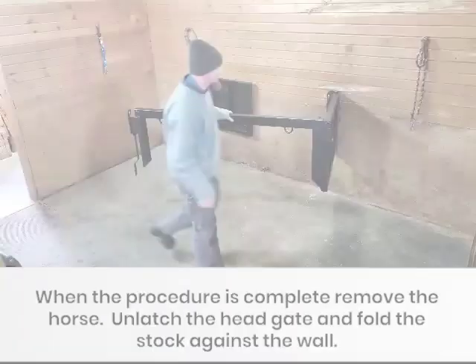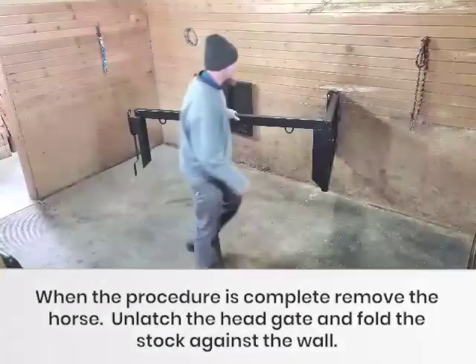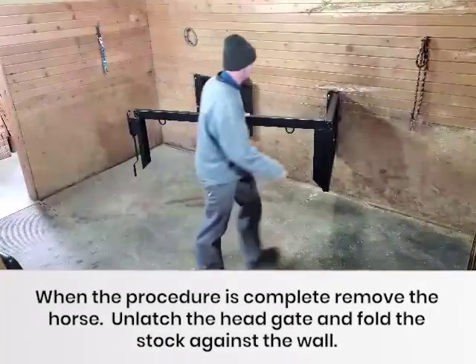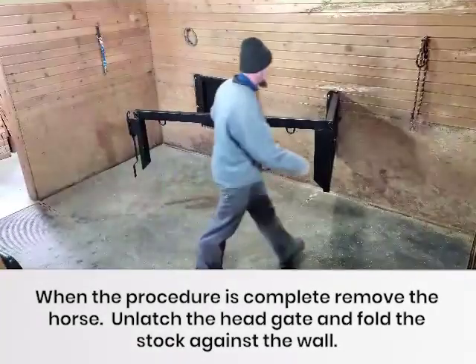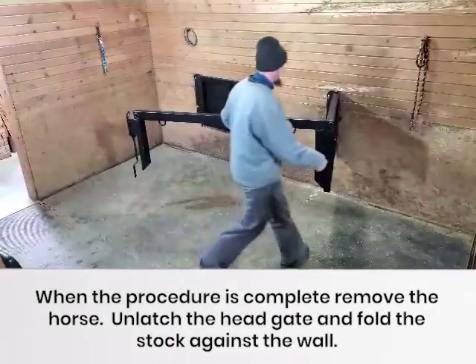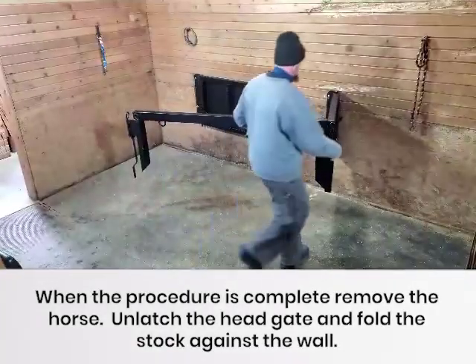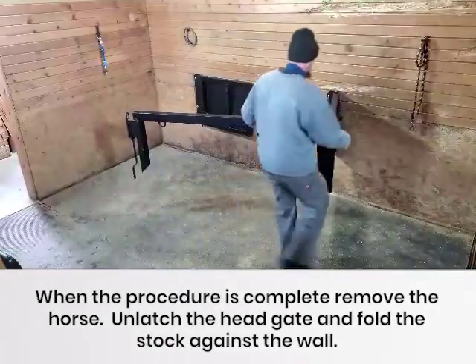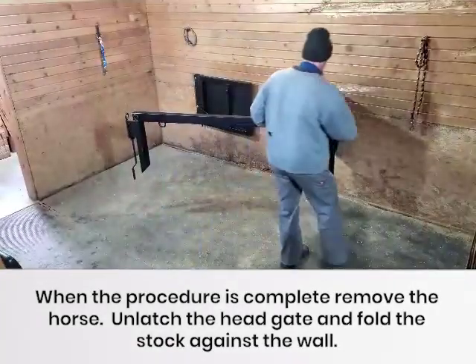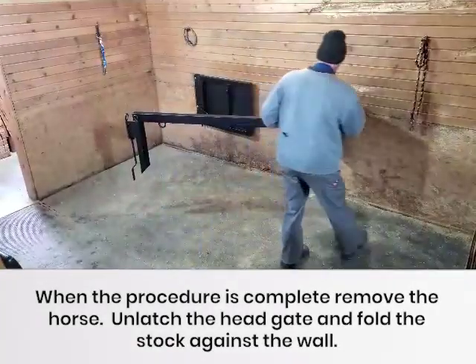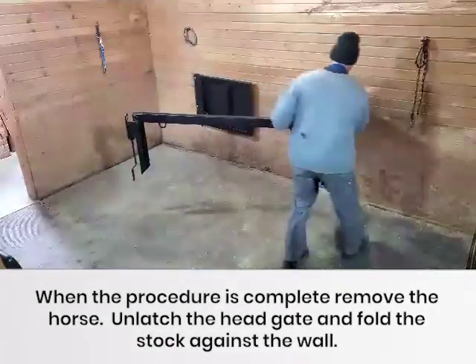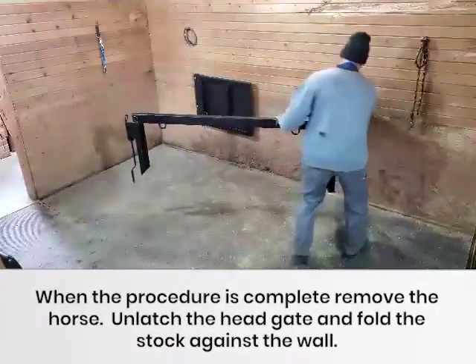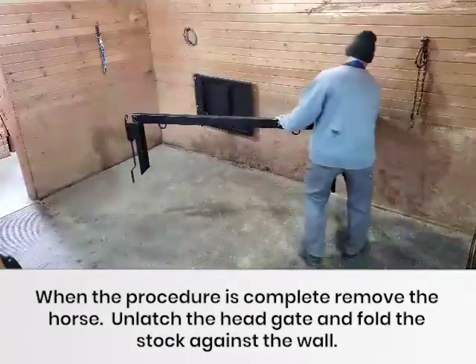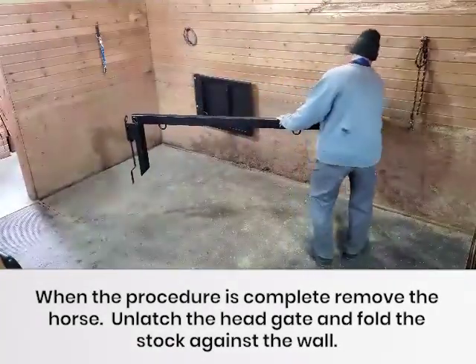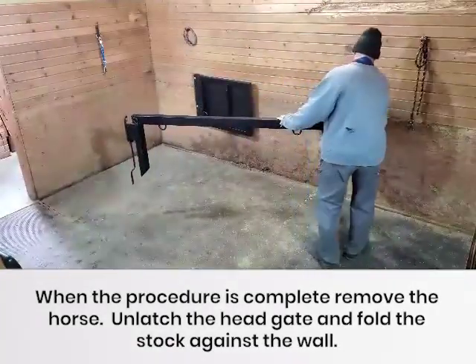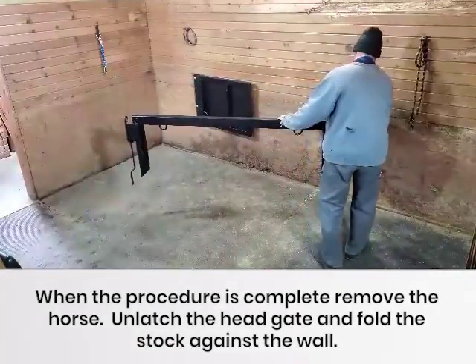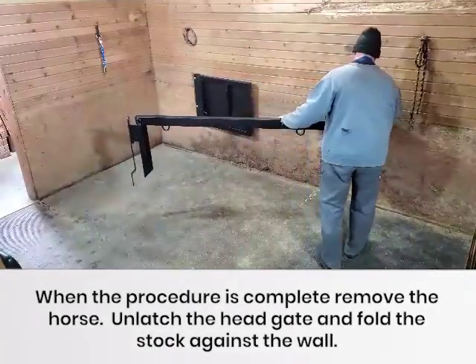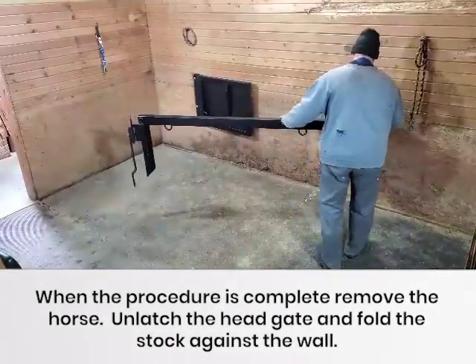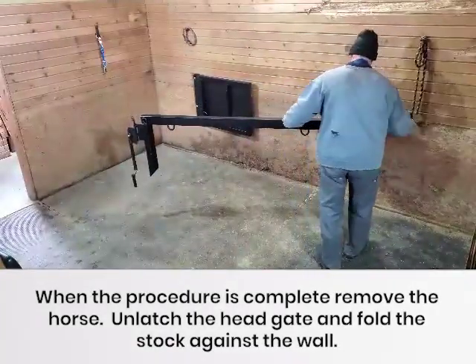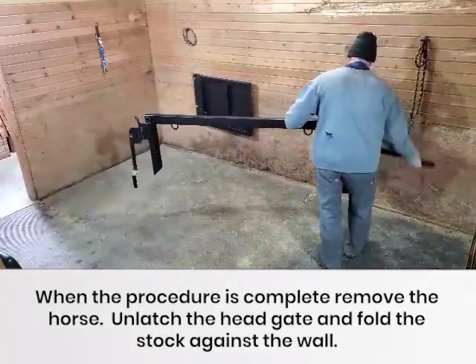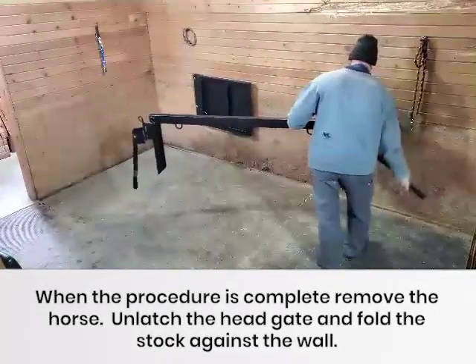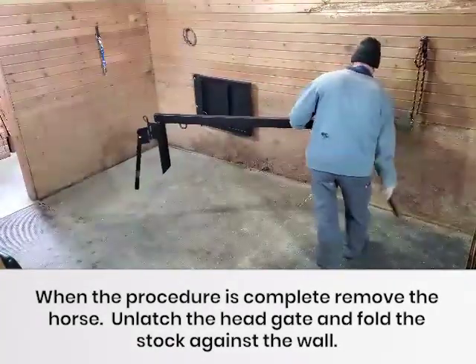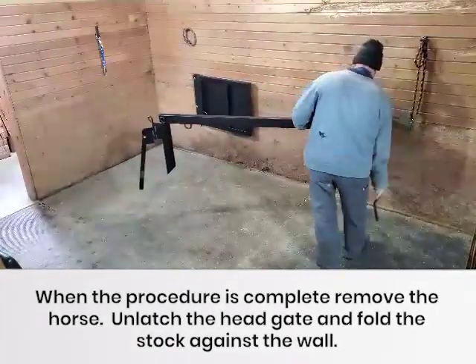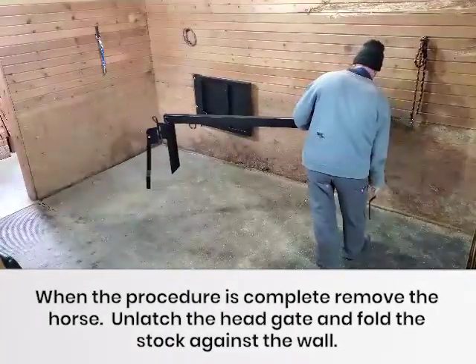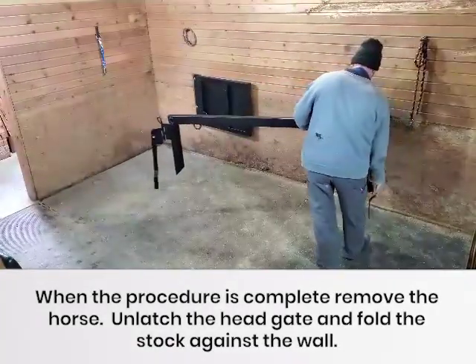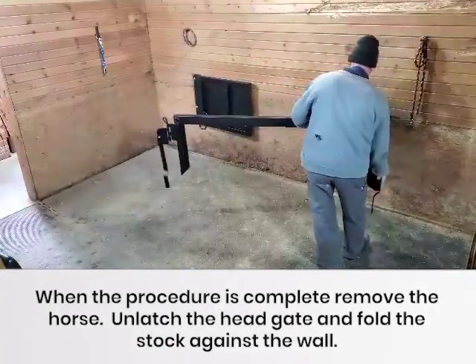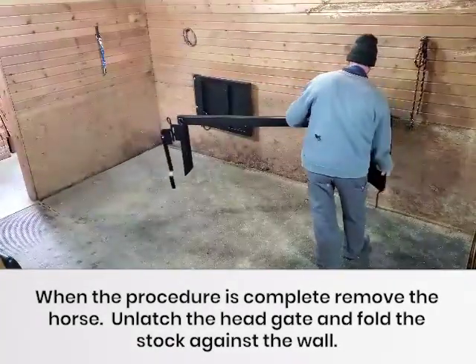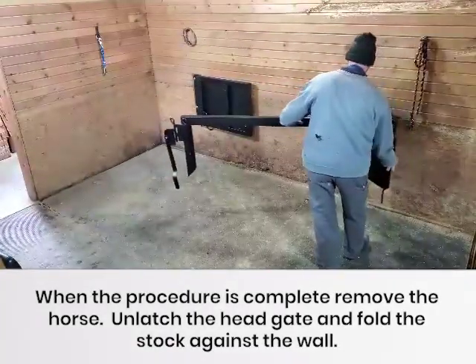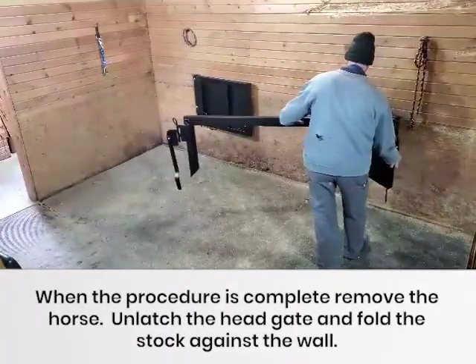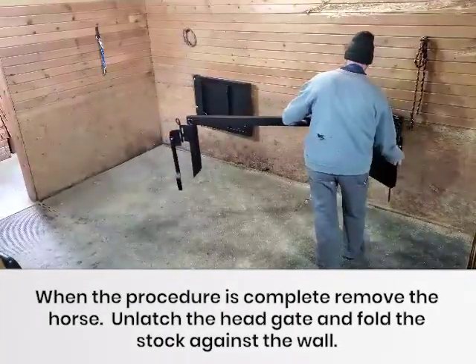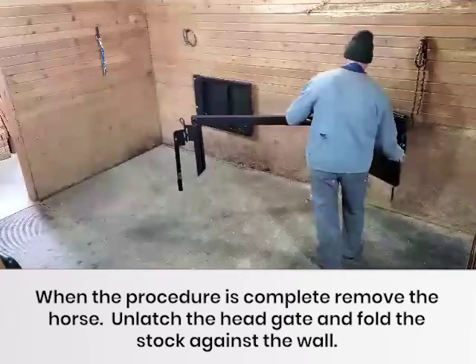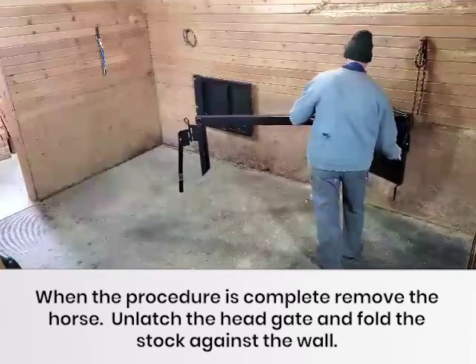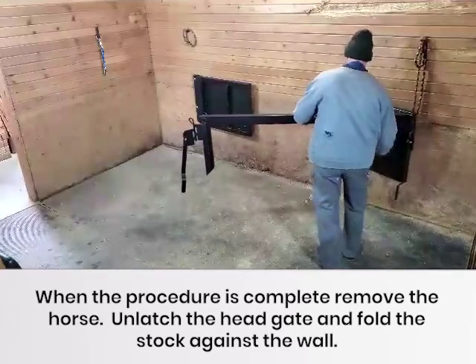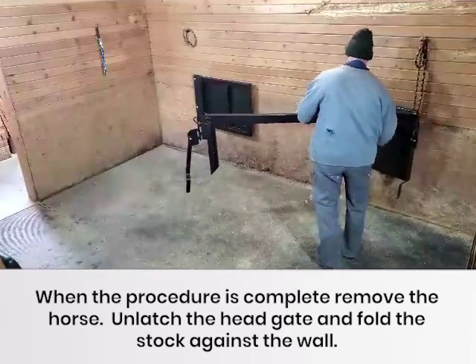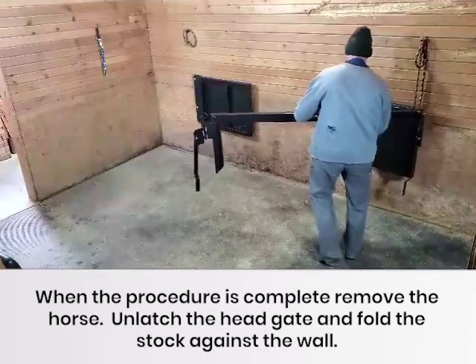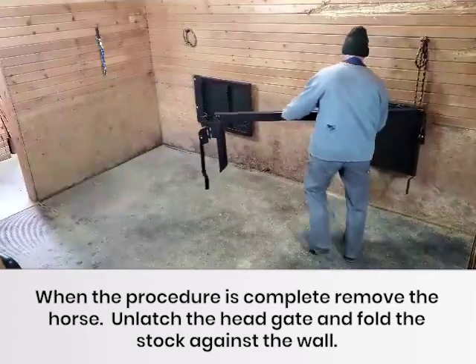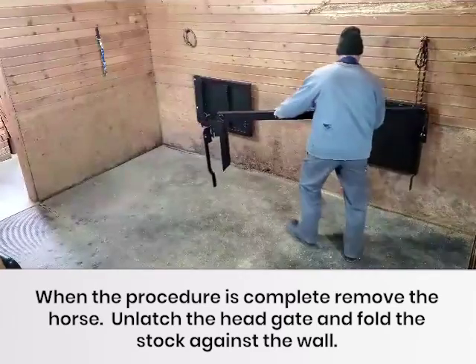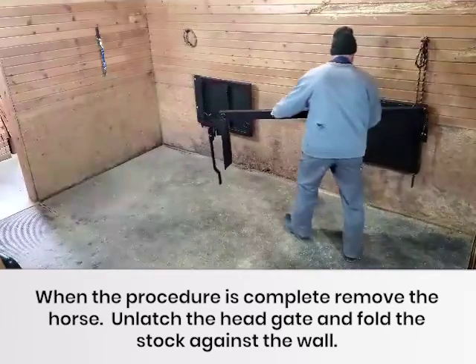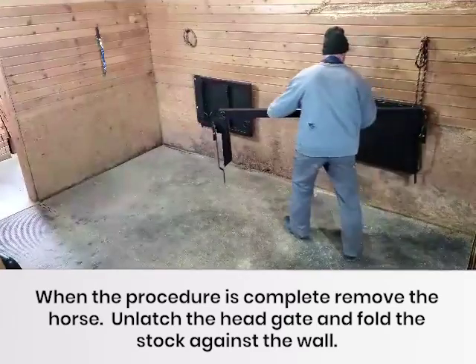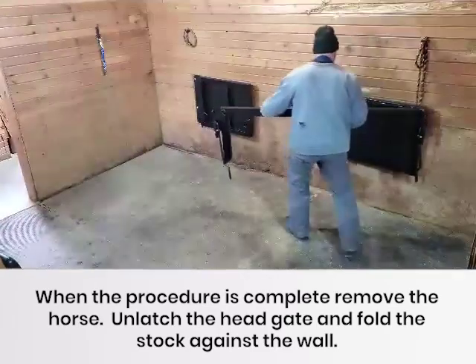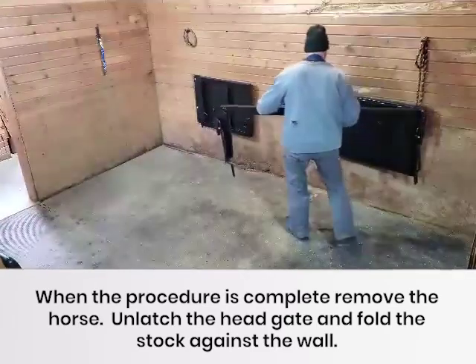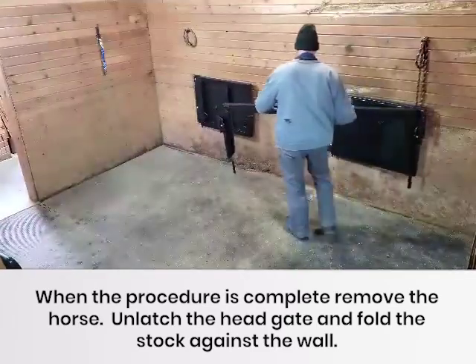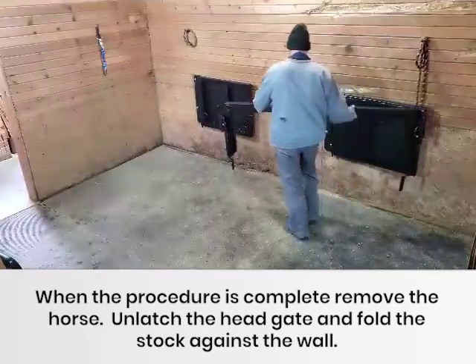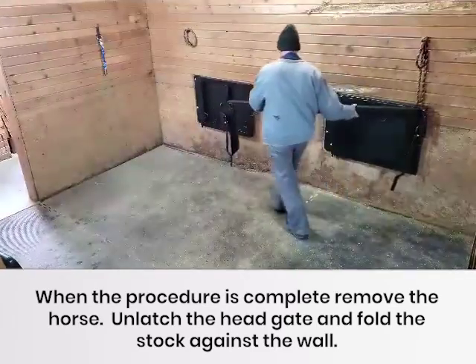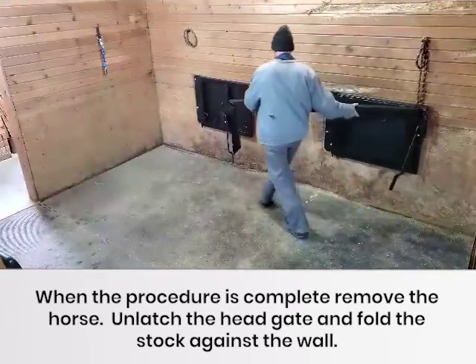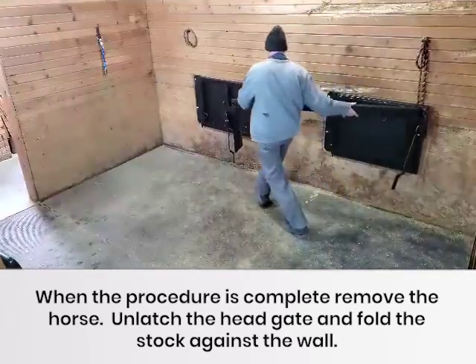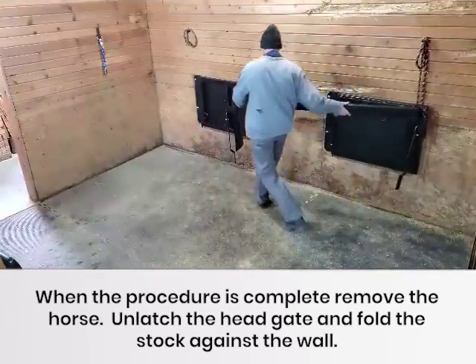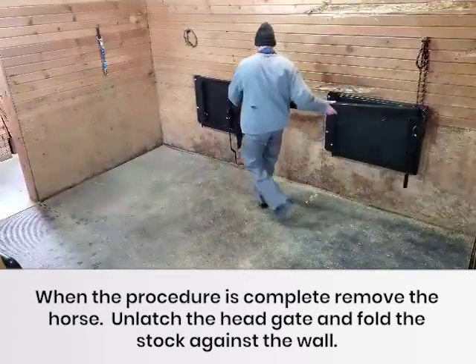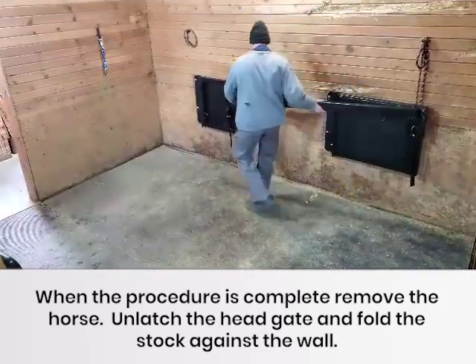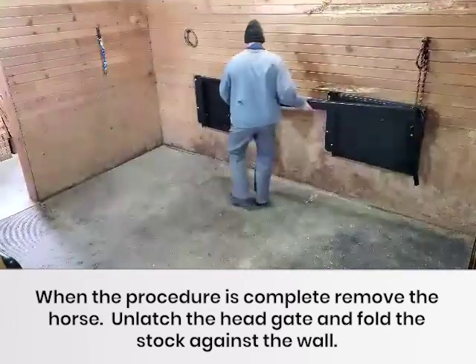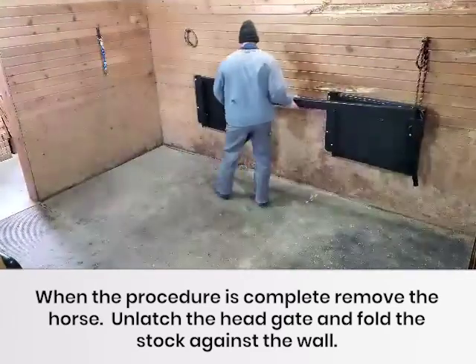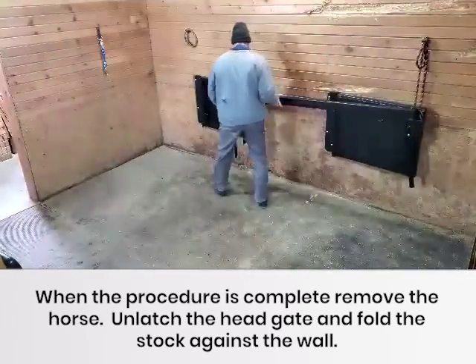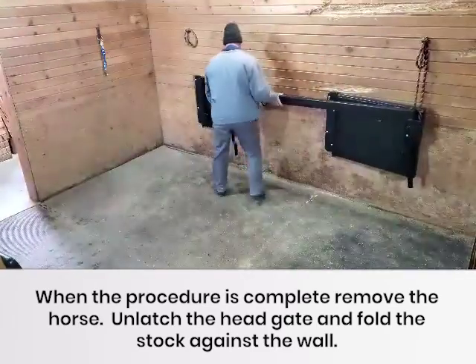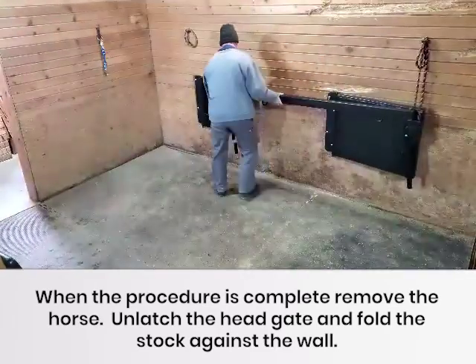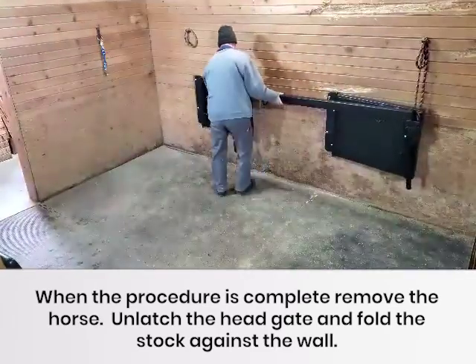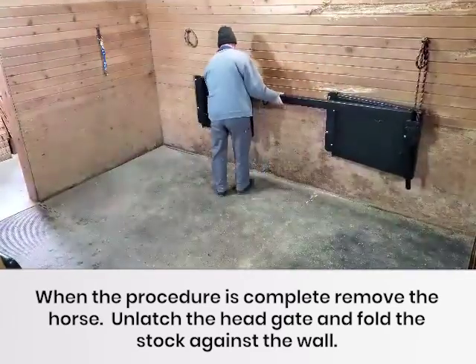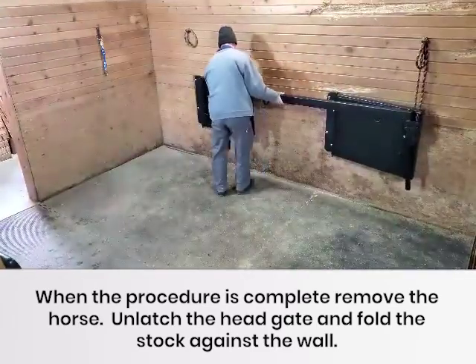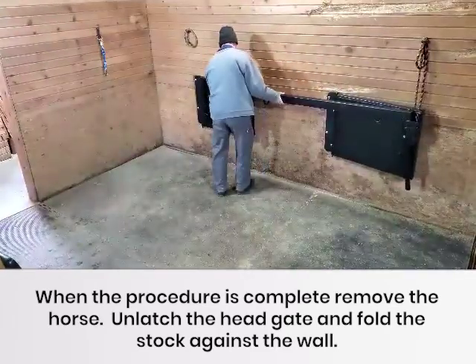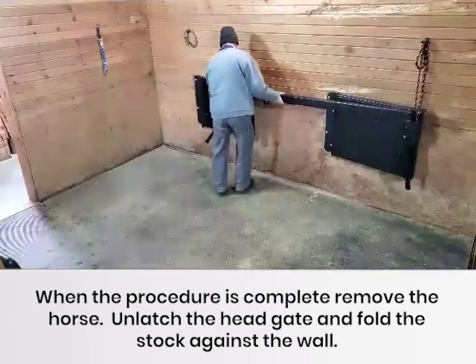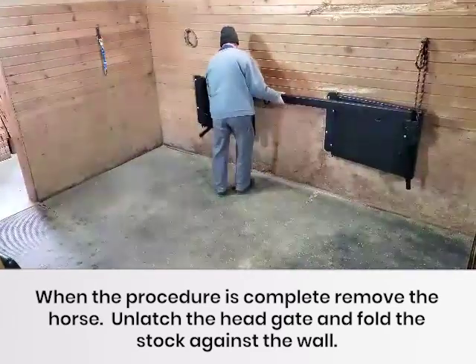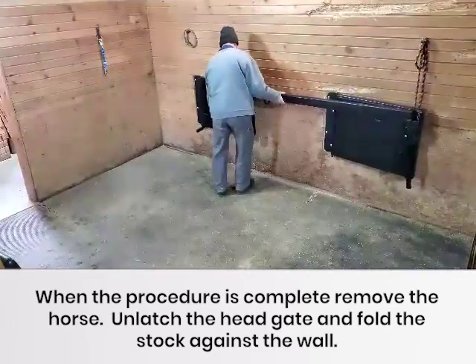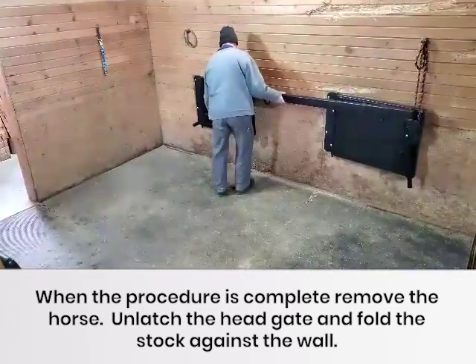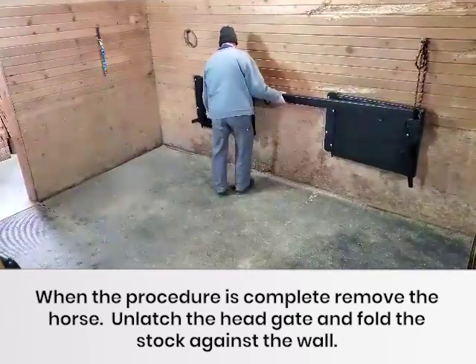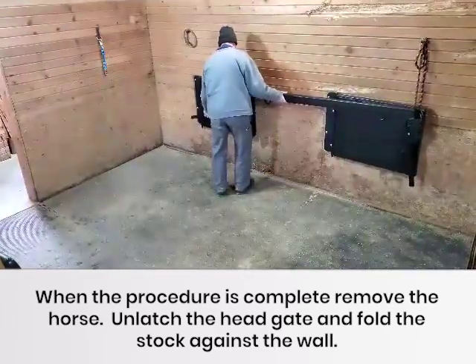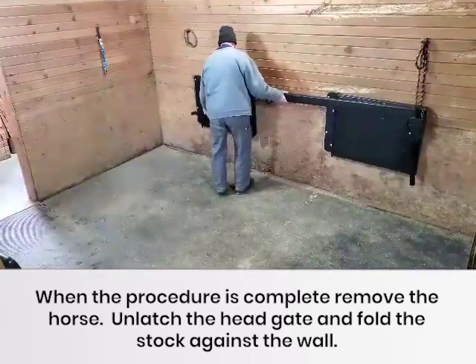When the procedure is complete, remove the horse, unlatch the head gate, and fold the stock against the wall.